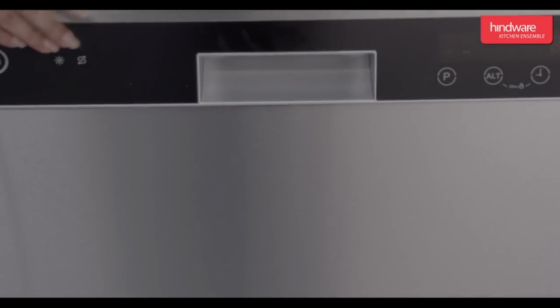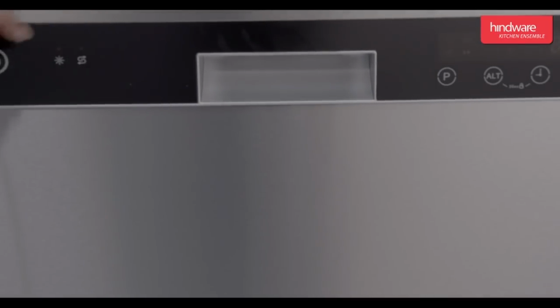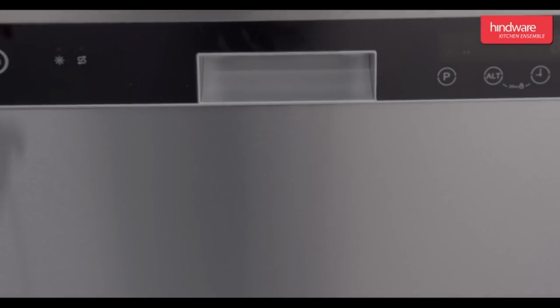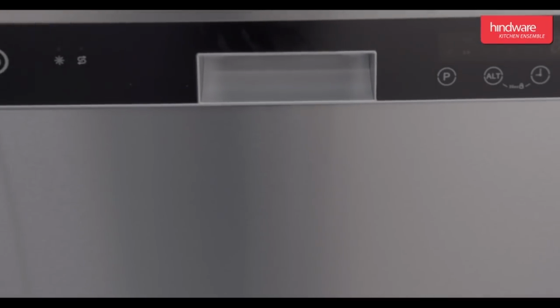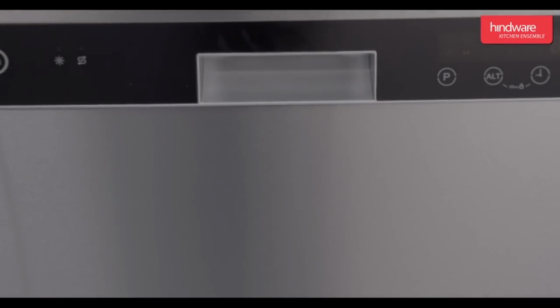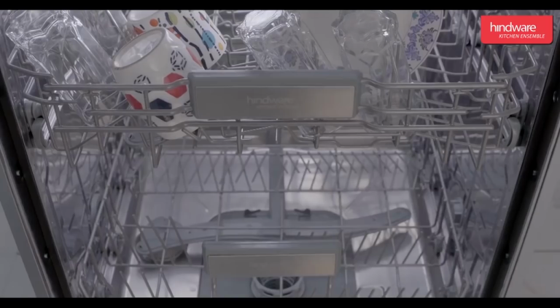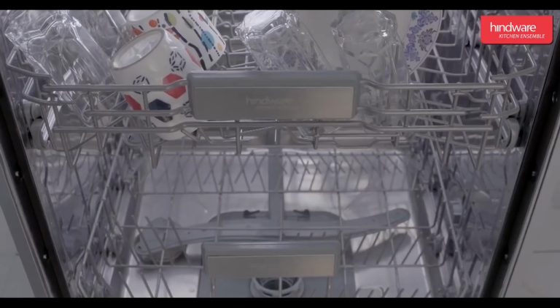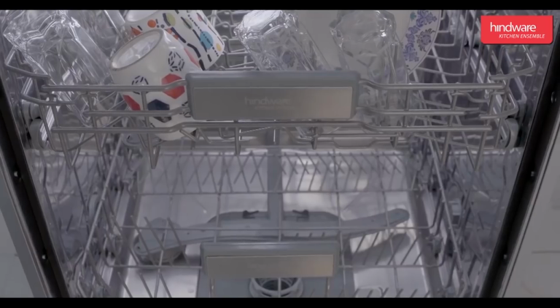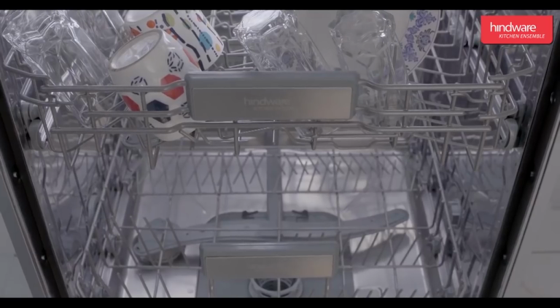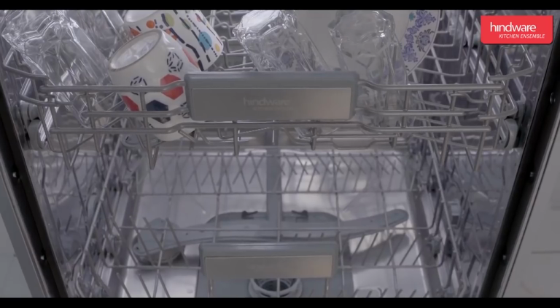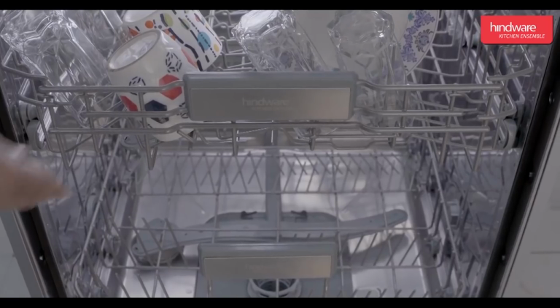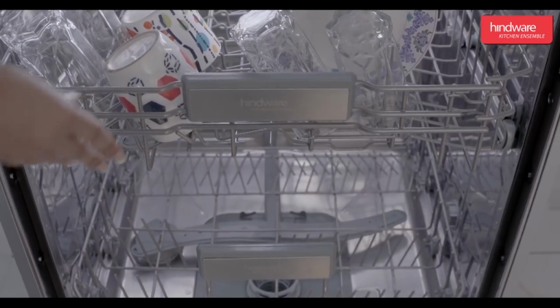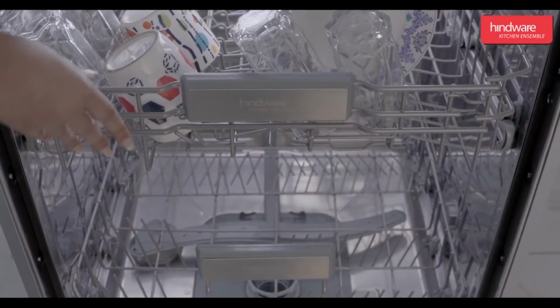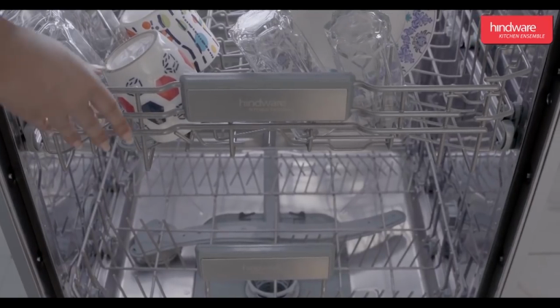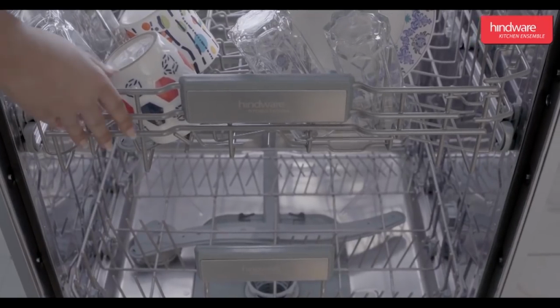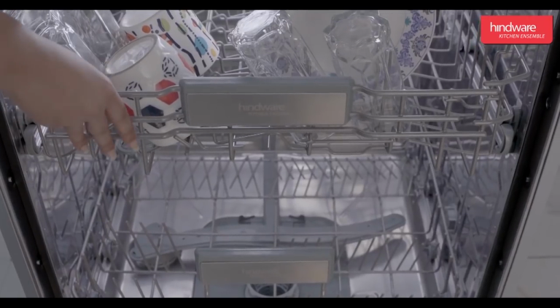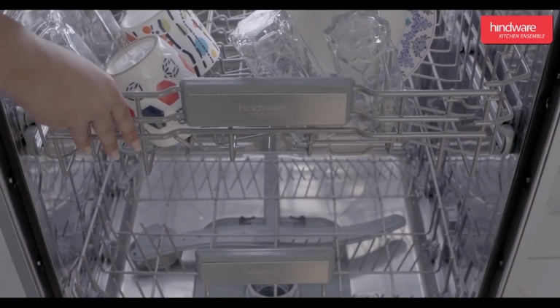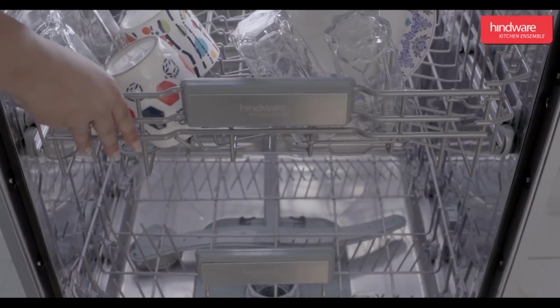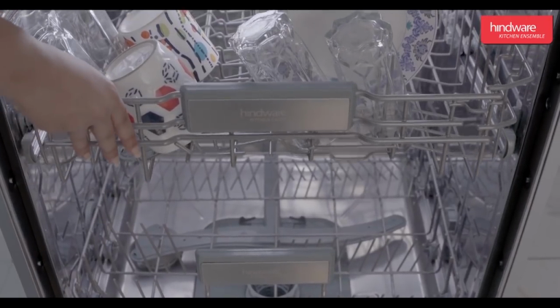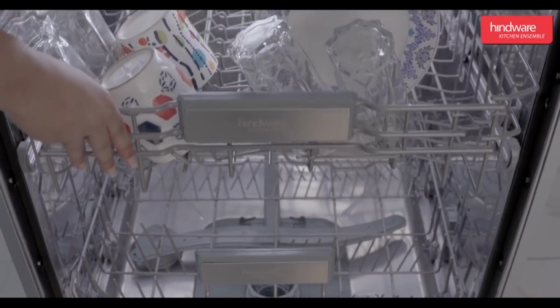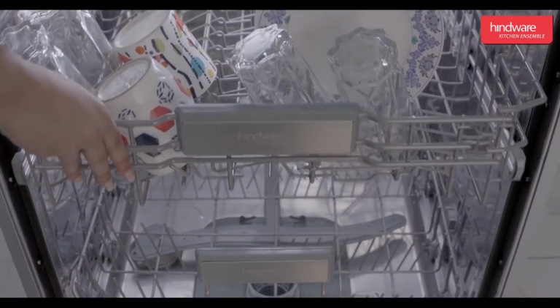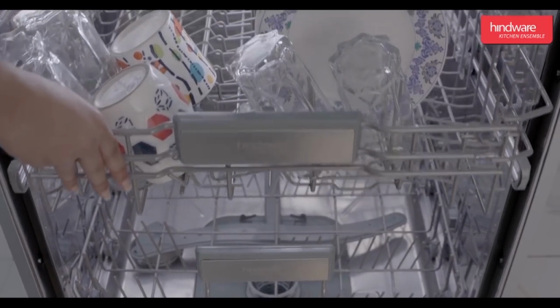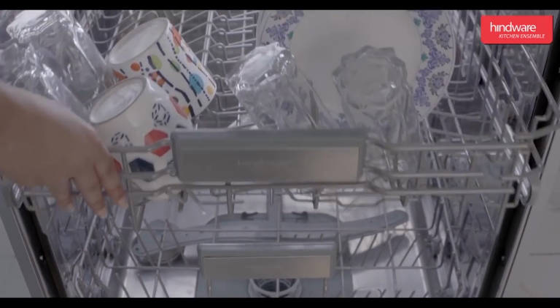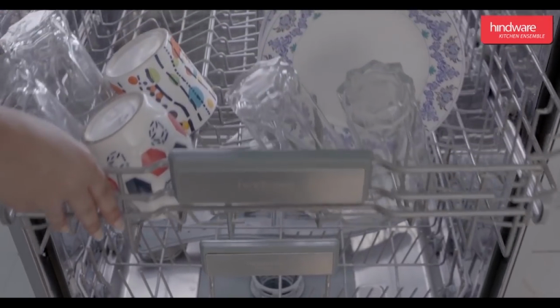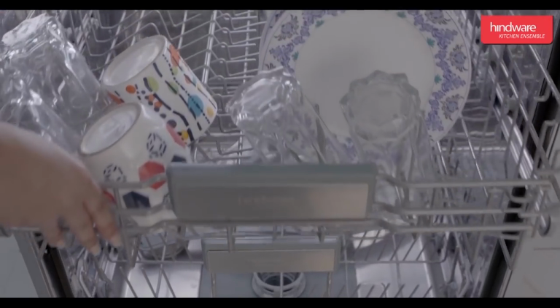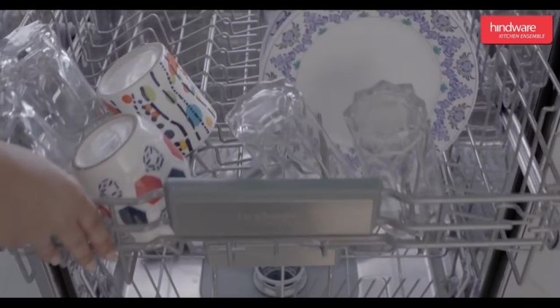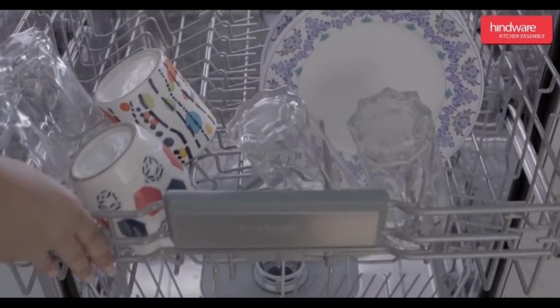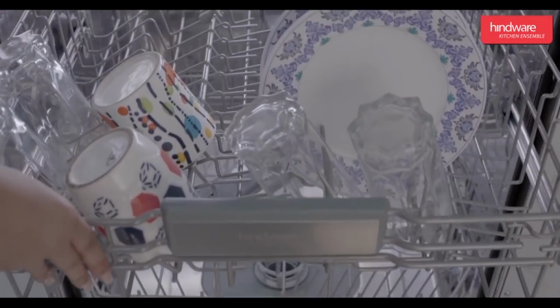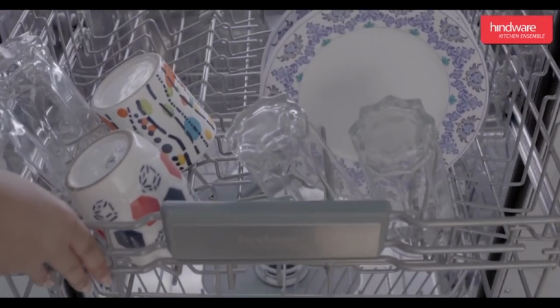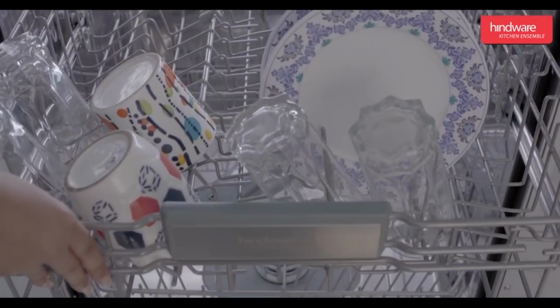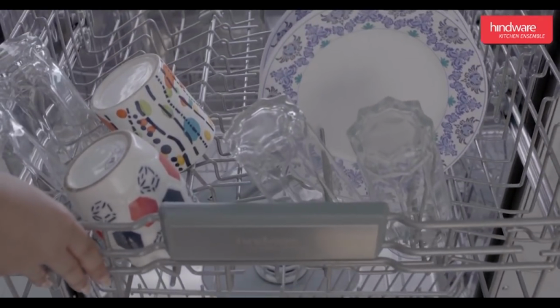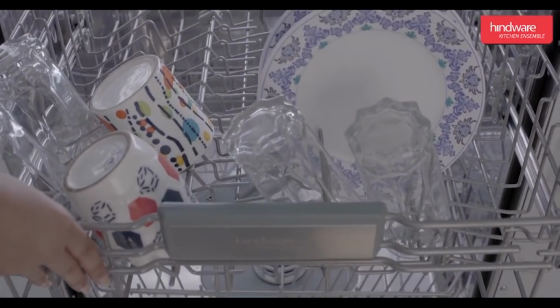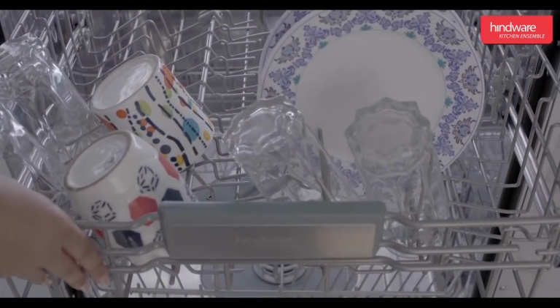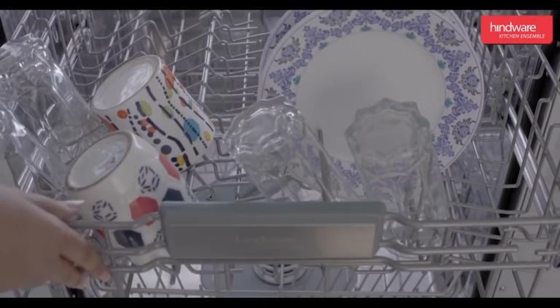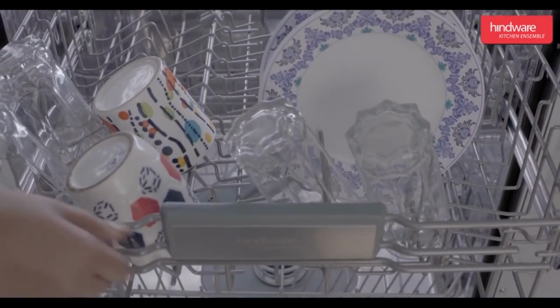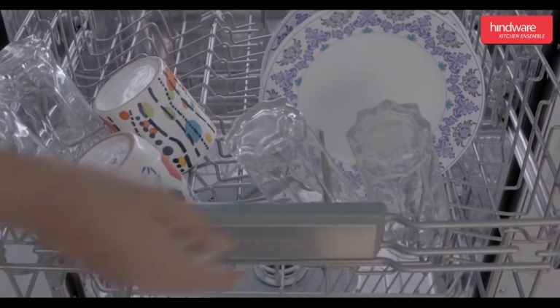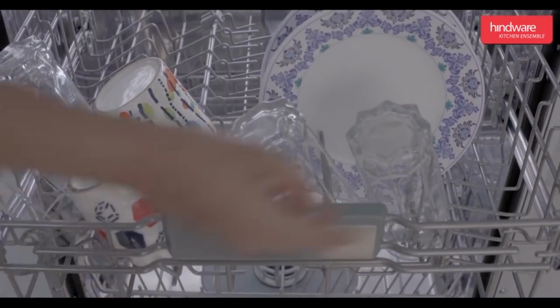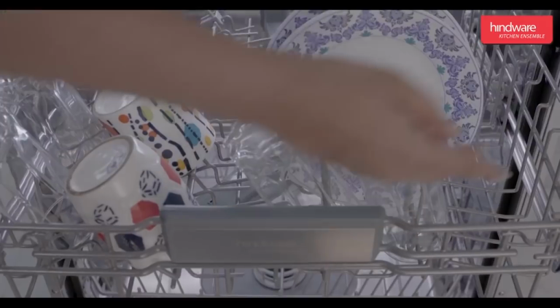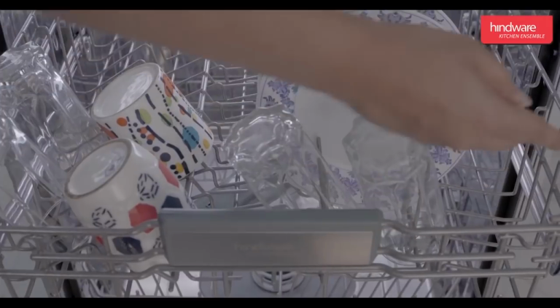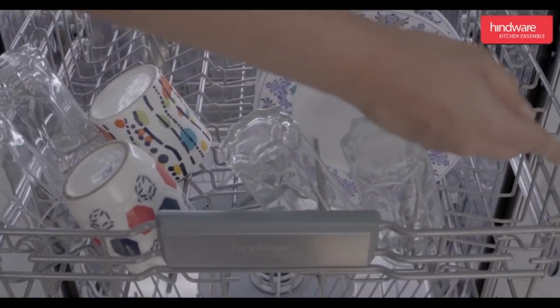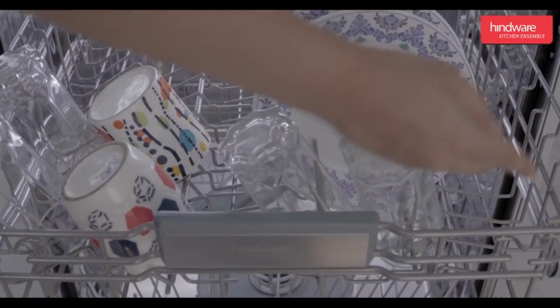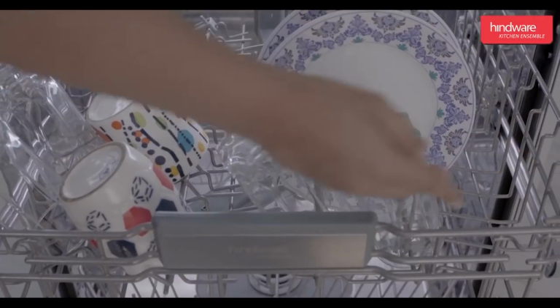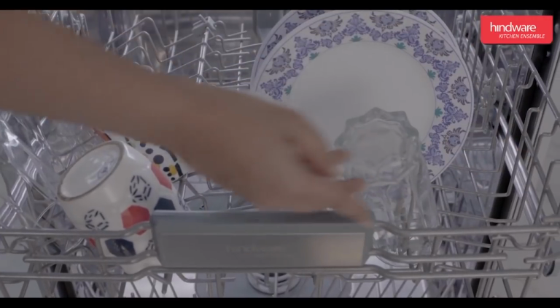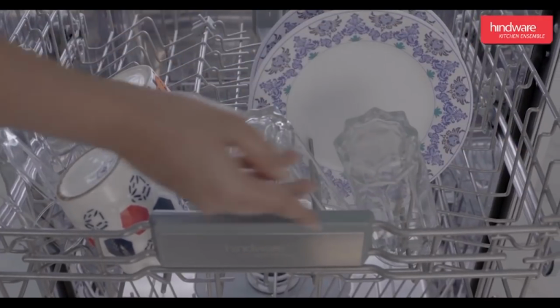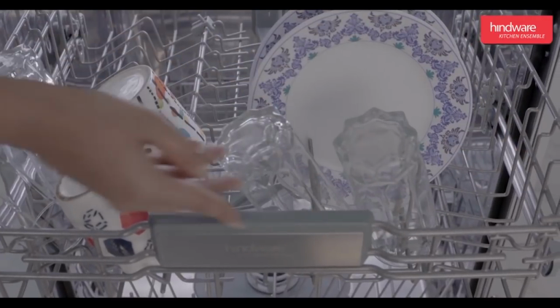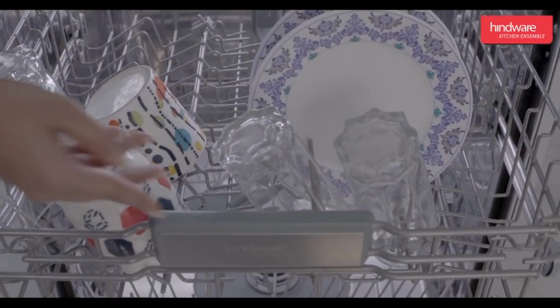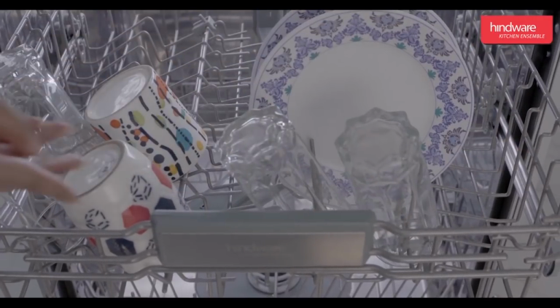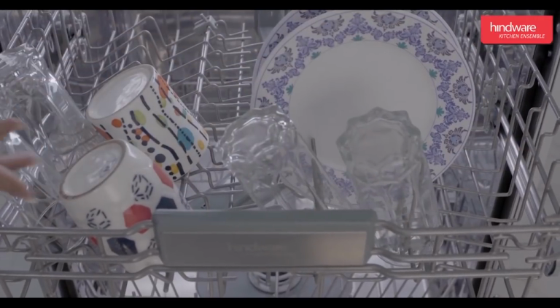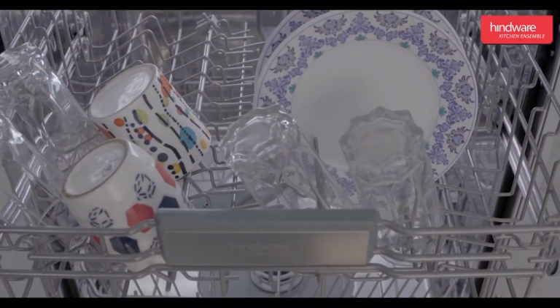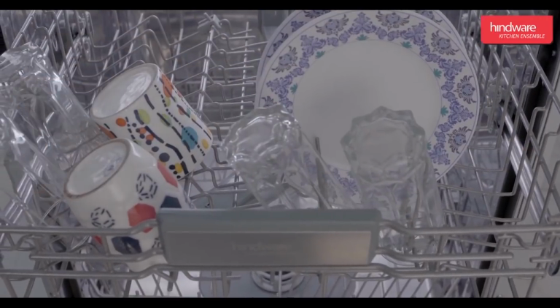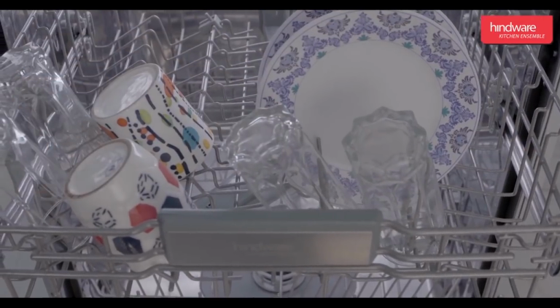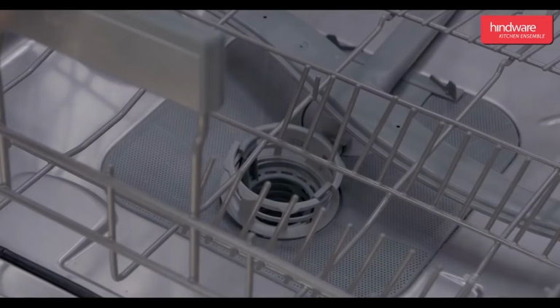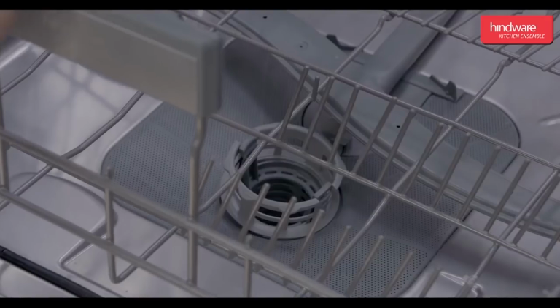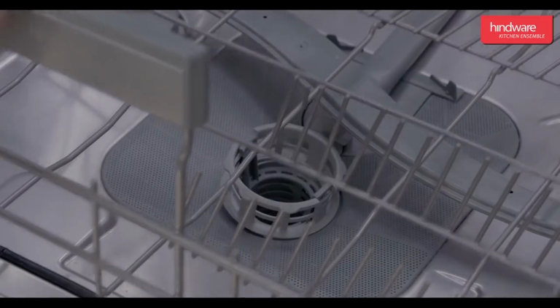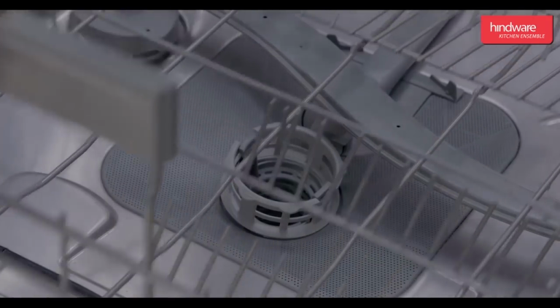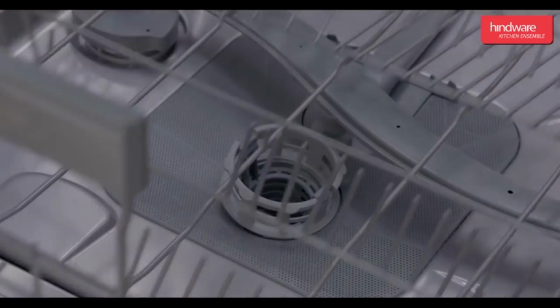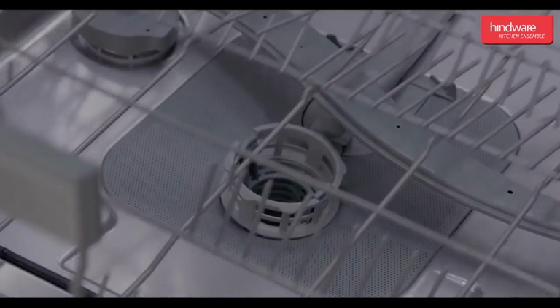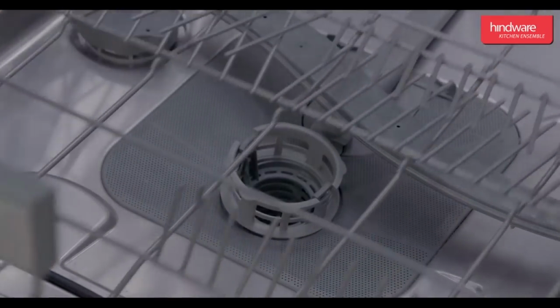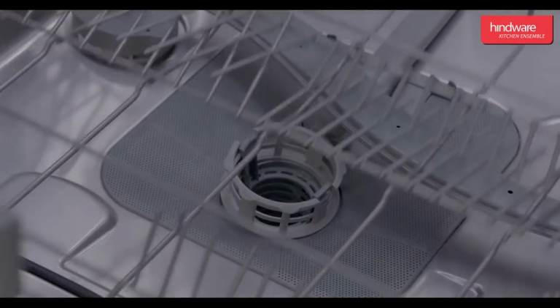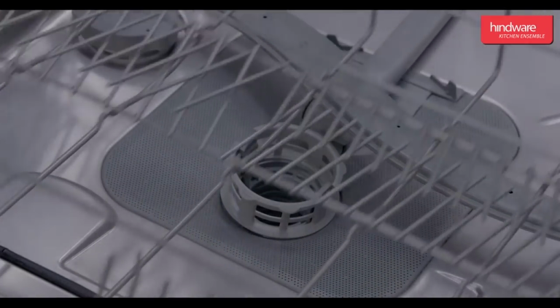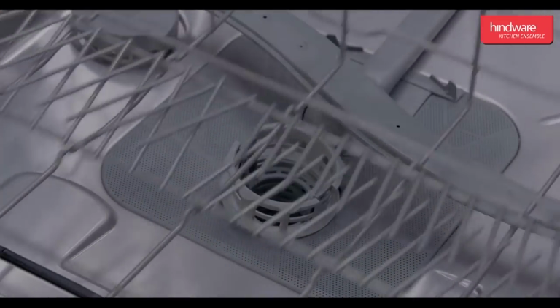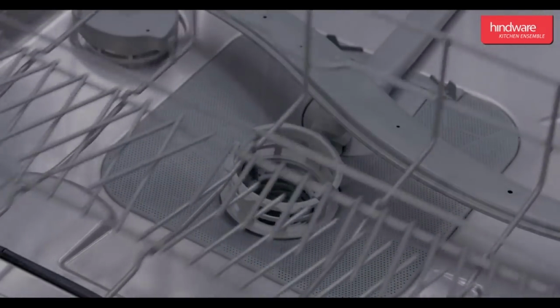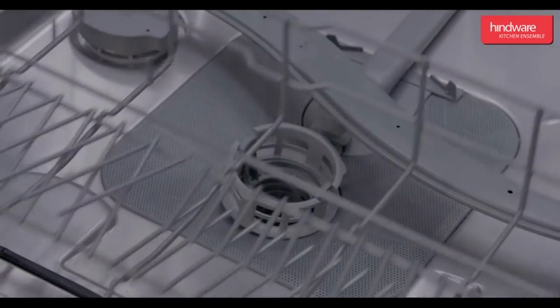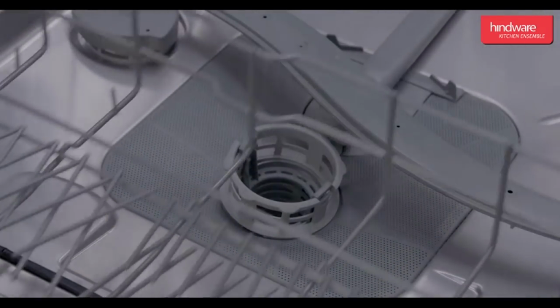Pots and serving bowls must be placed top down. Deep pots should be slanted to allow water to flow out.